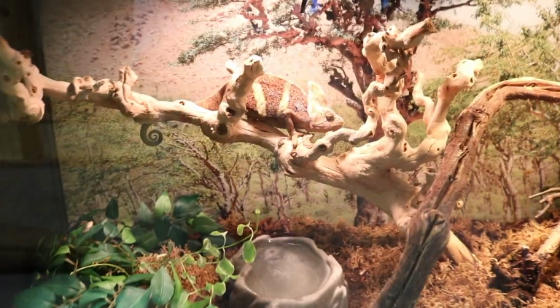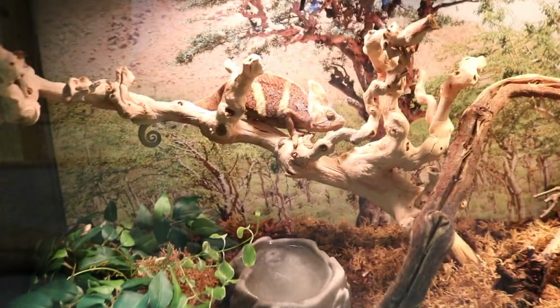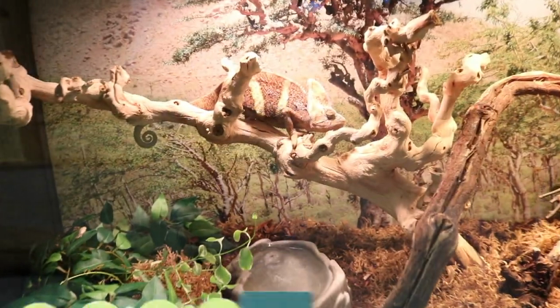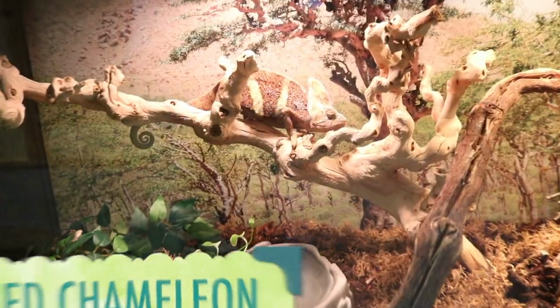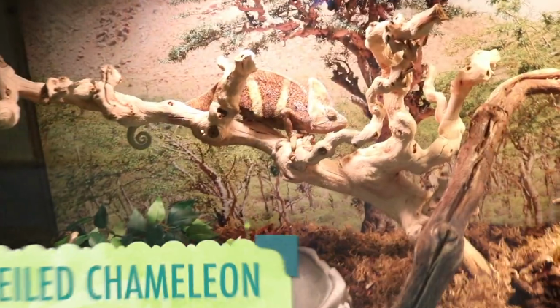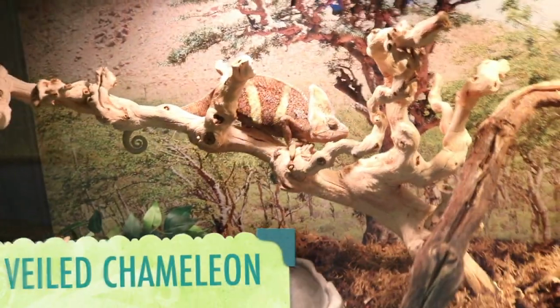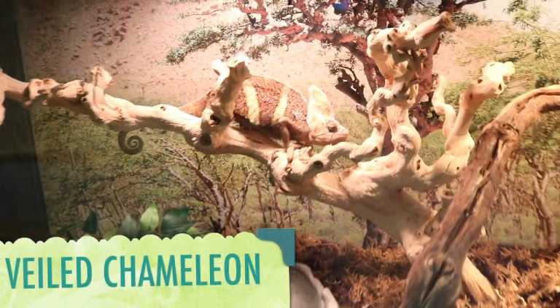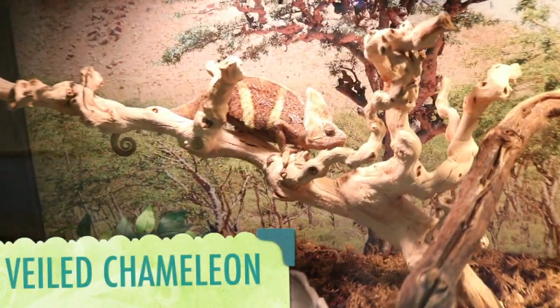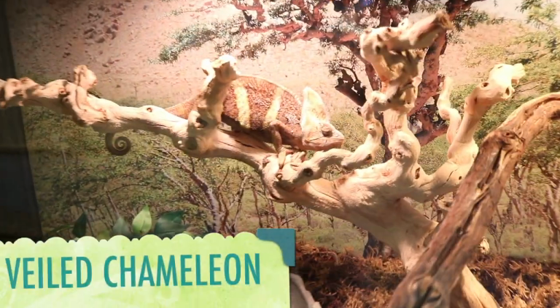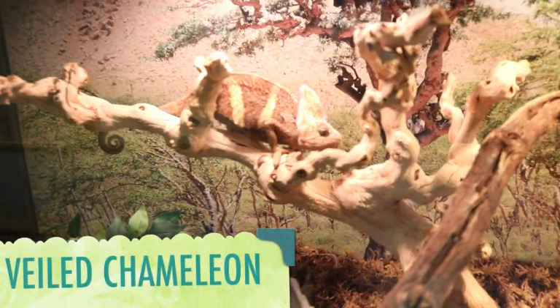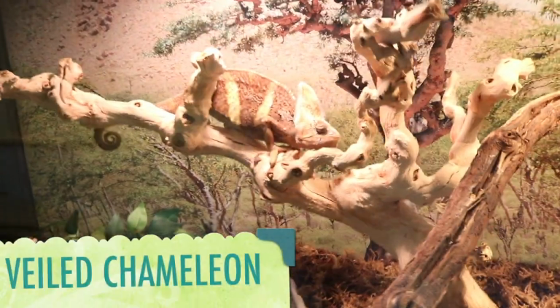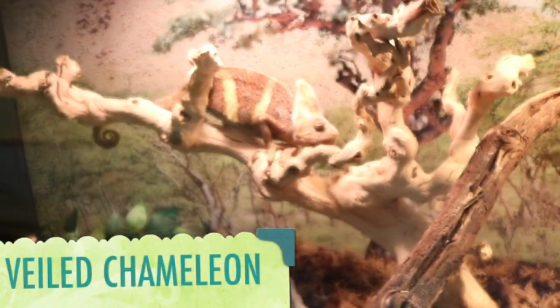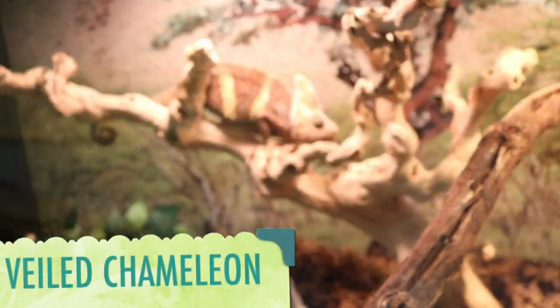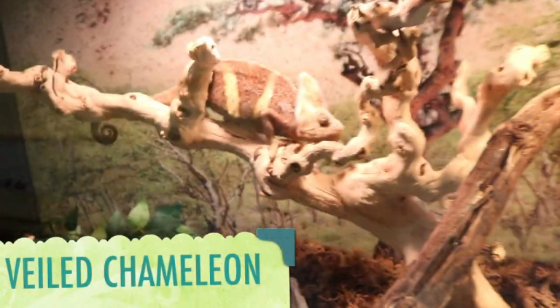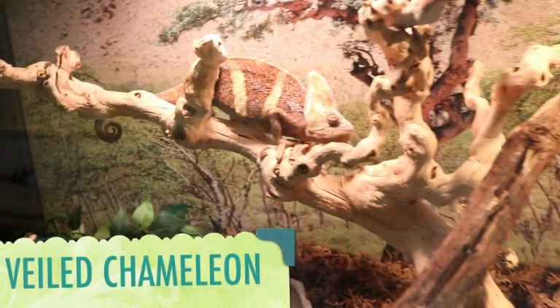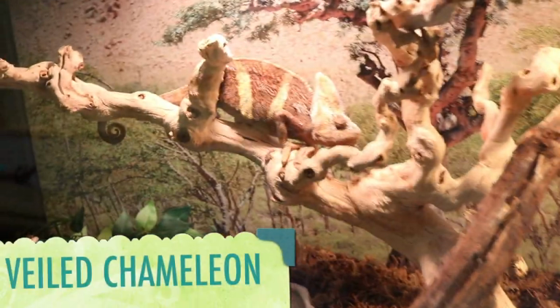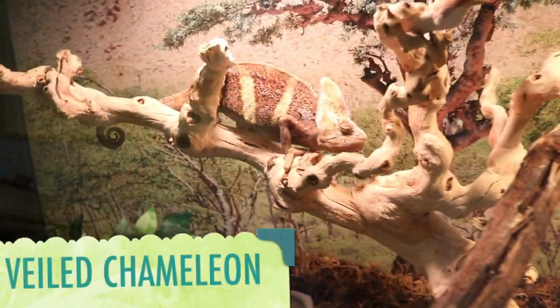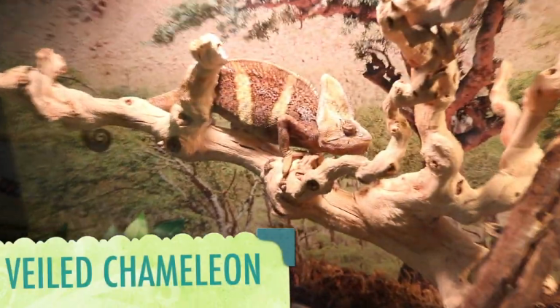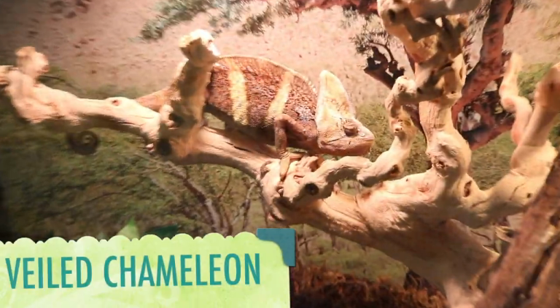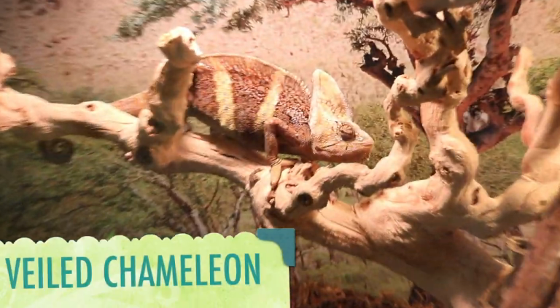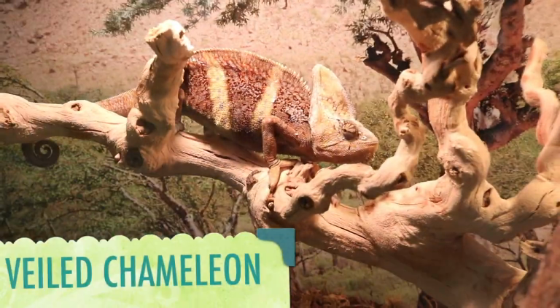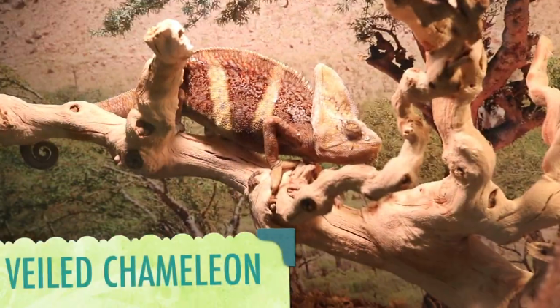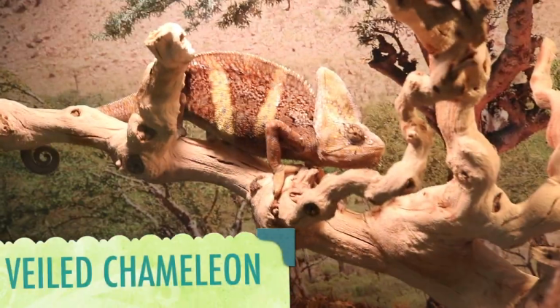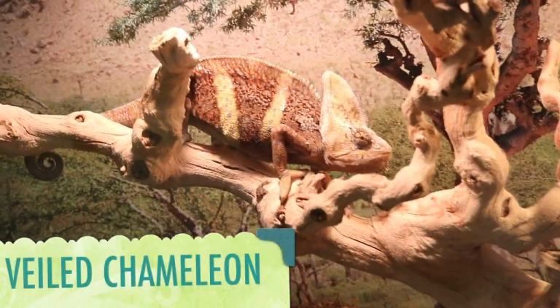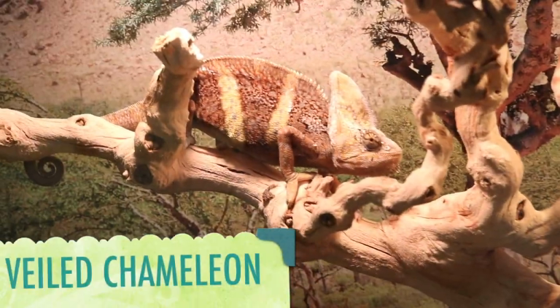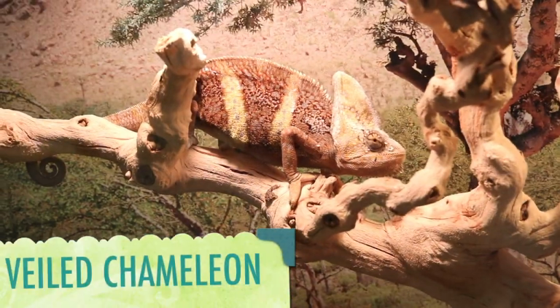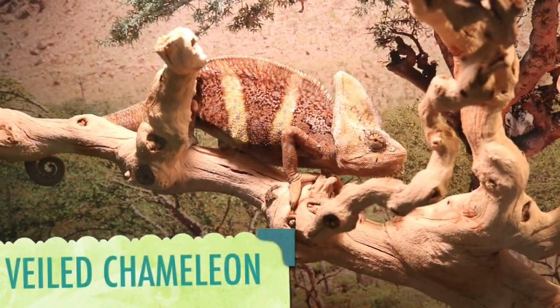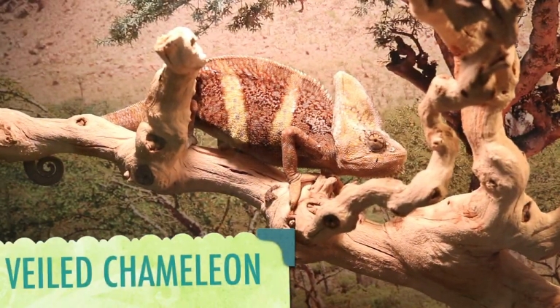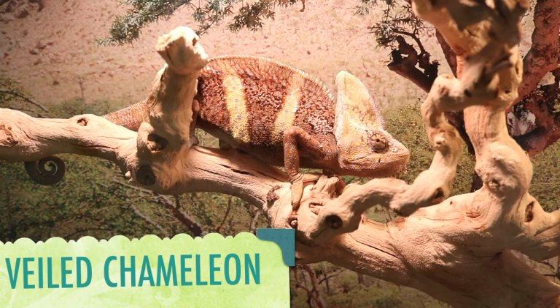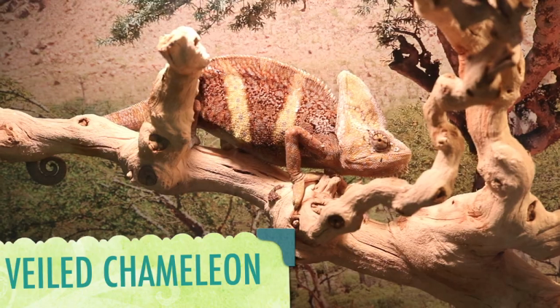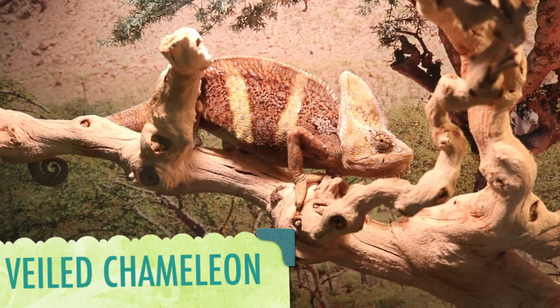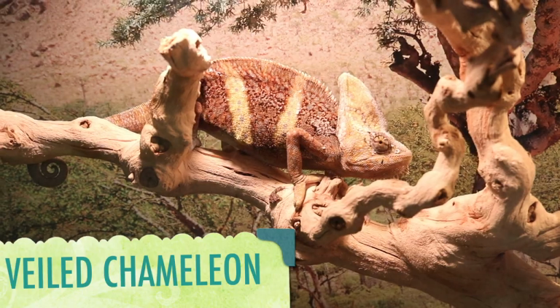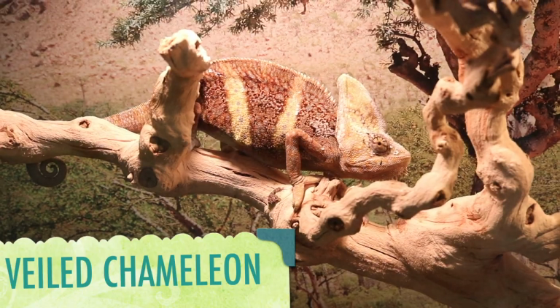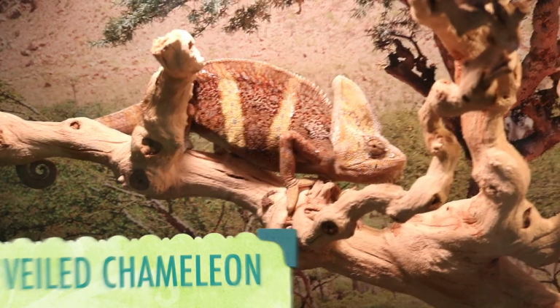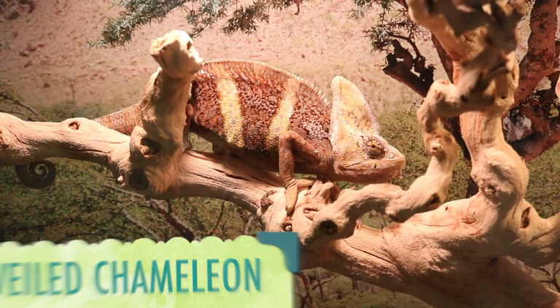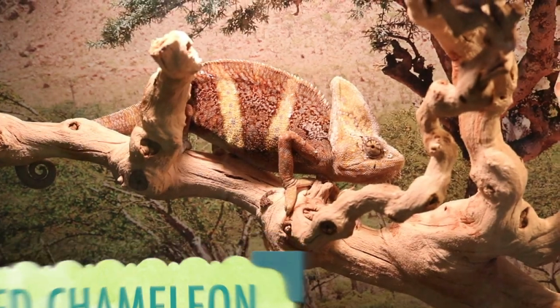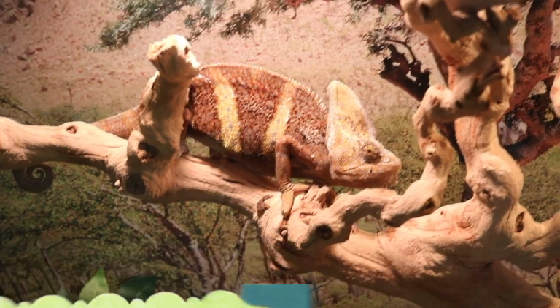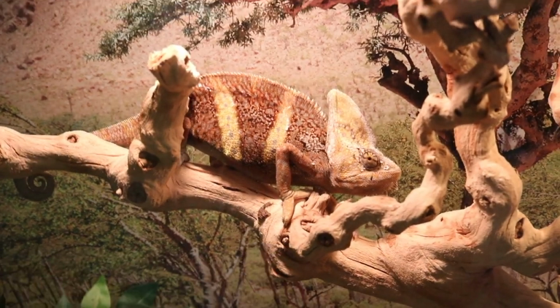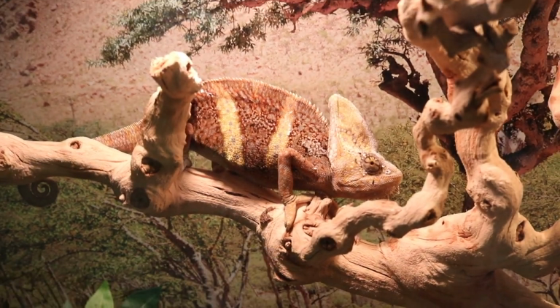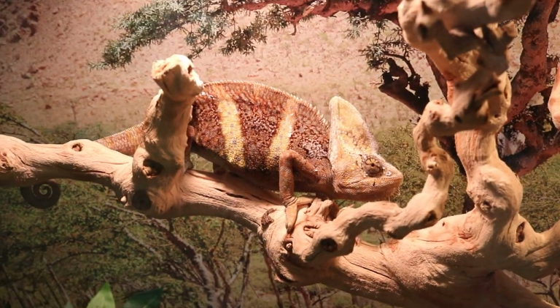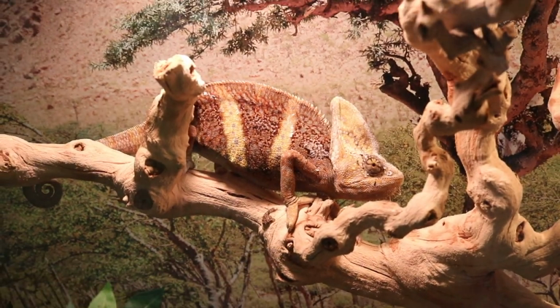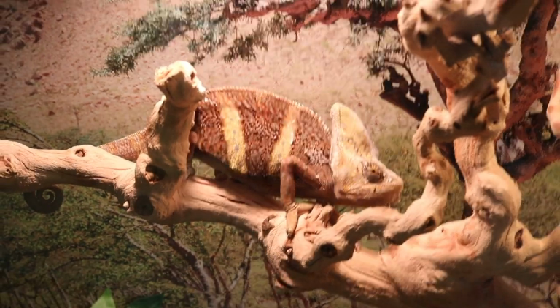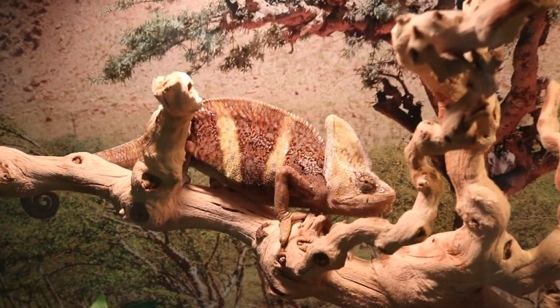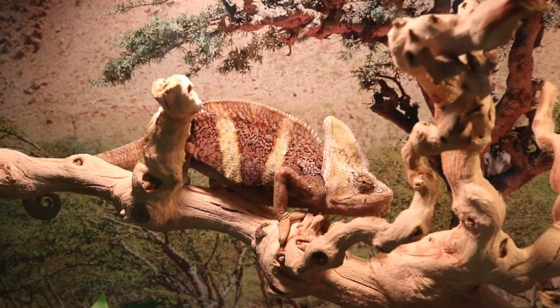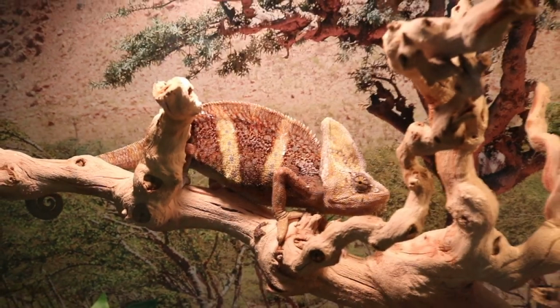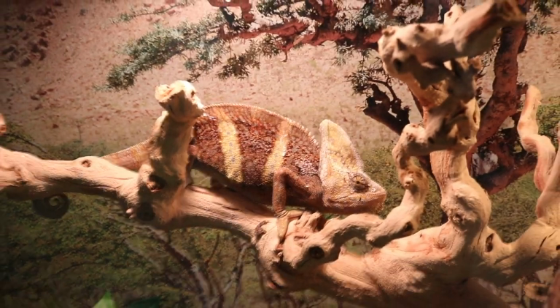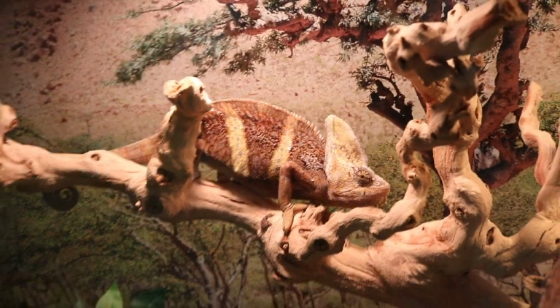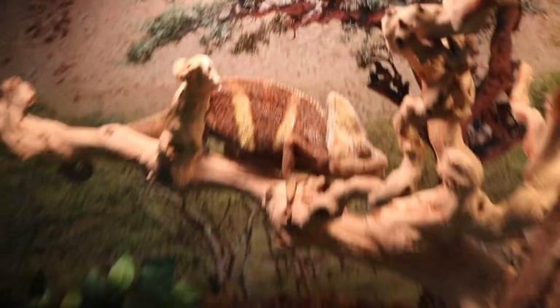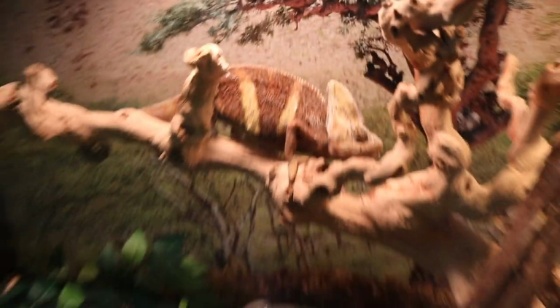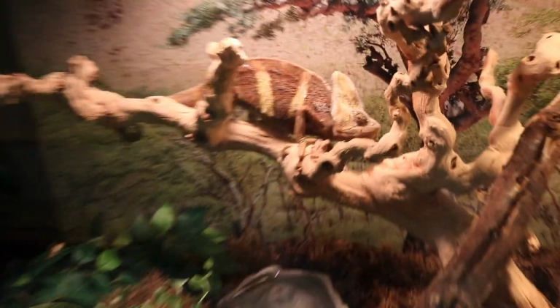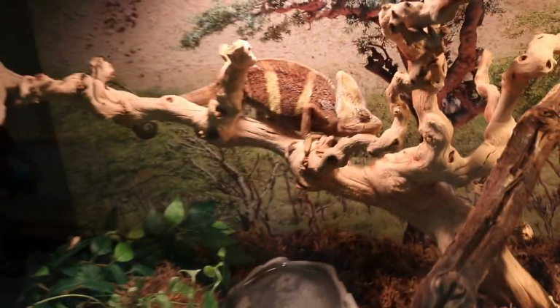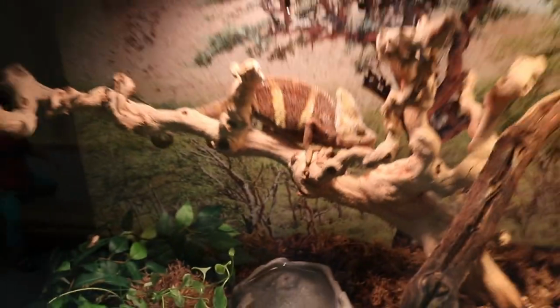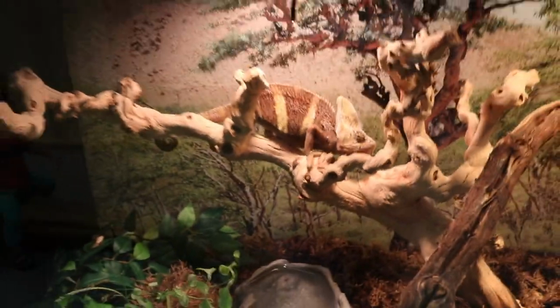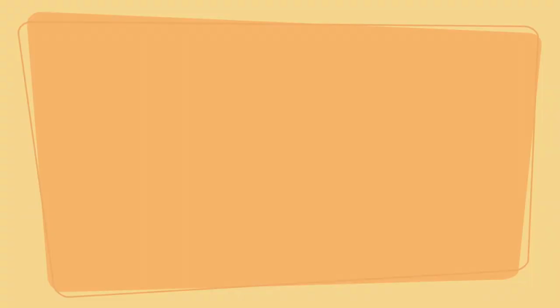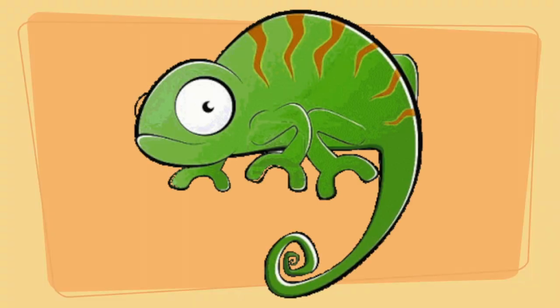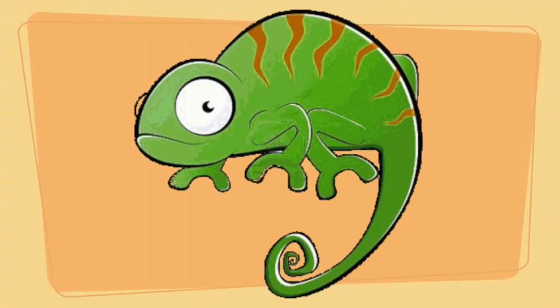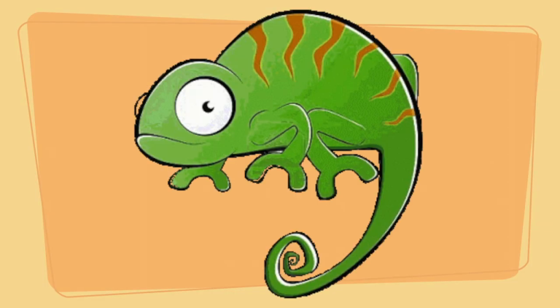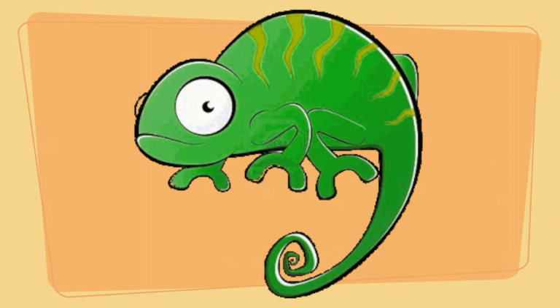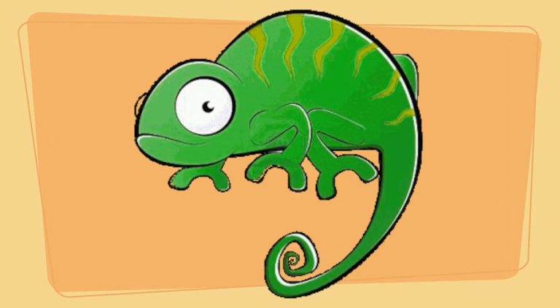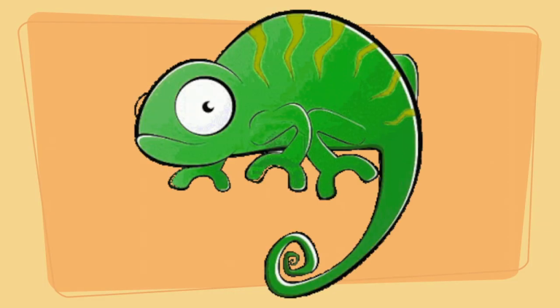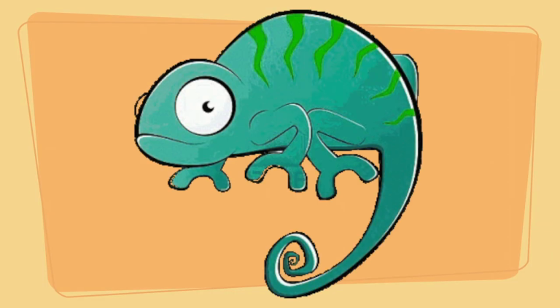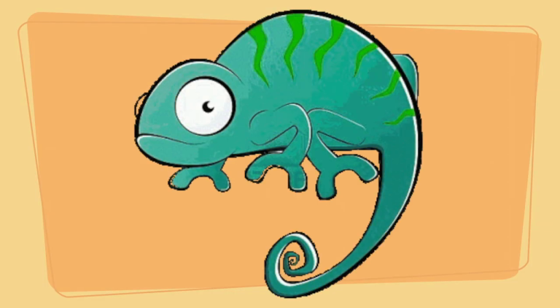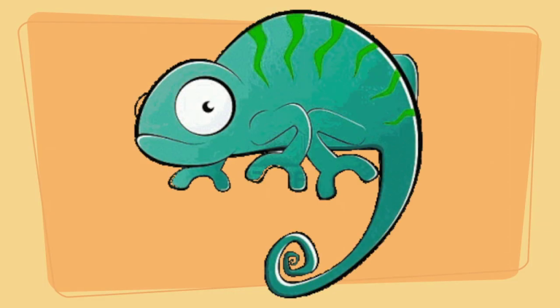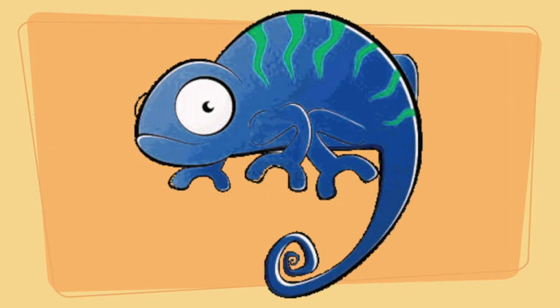This is a chameleon. Did you know that they have a tongue that can be launched one and a half times their own body length to capture prey?